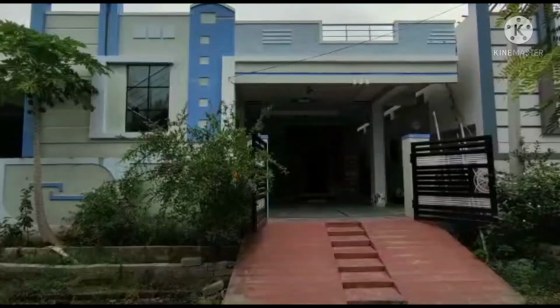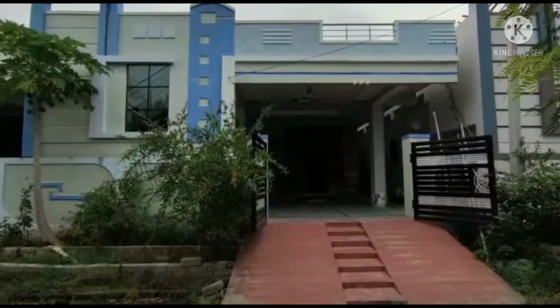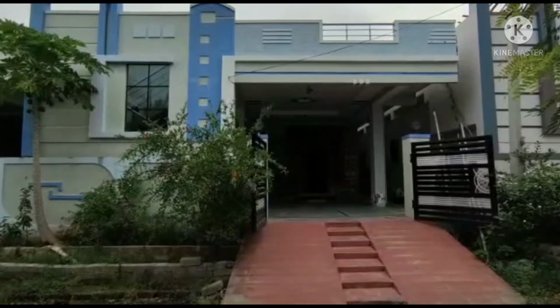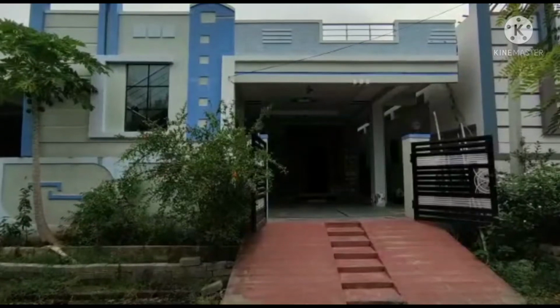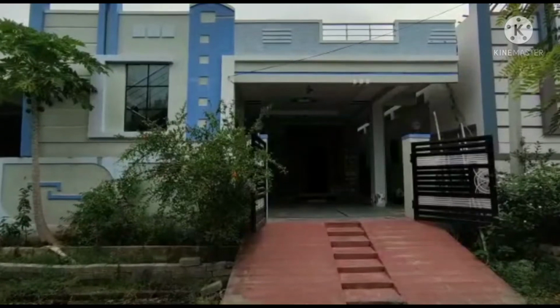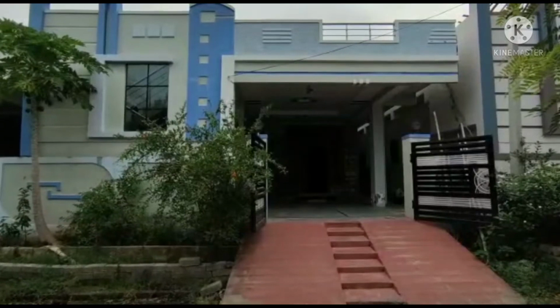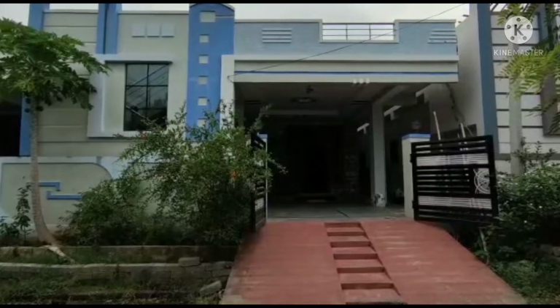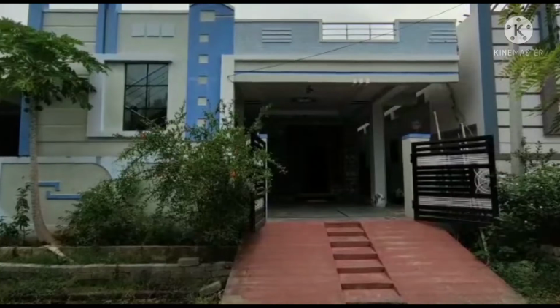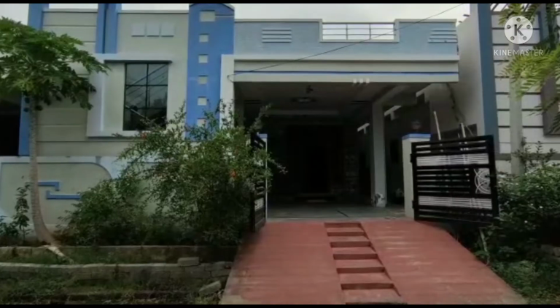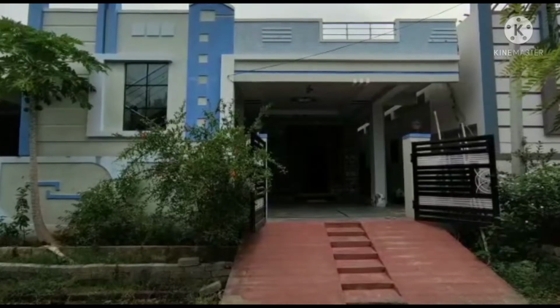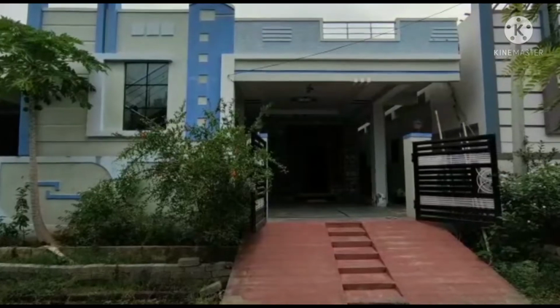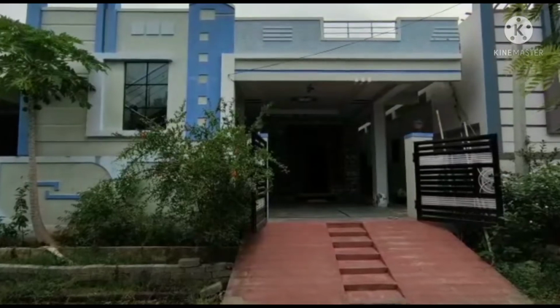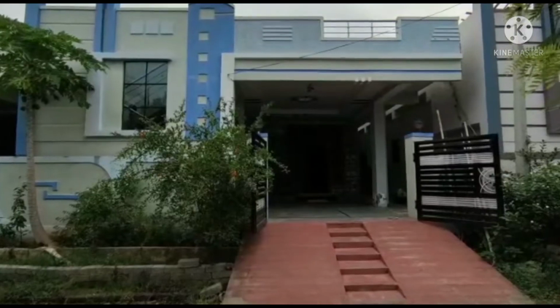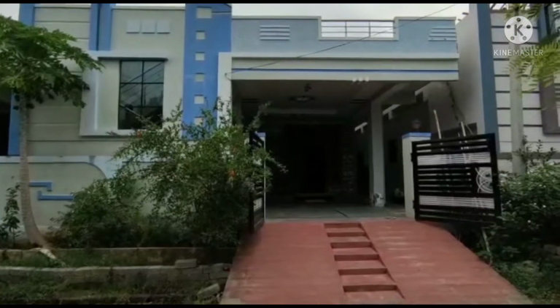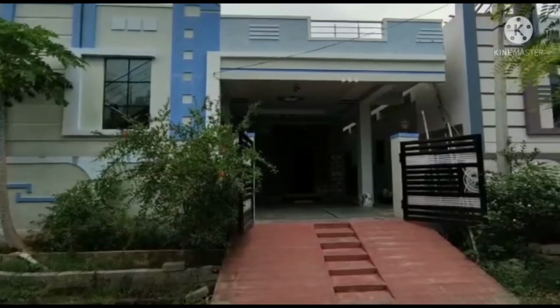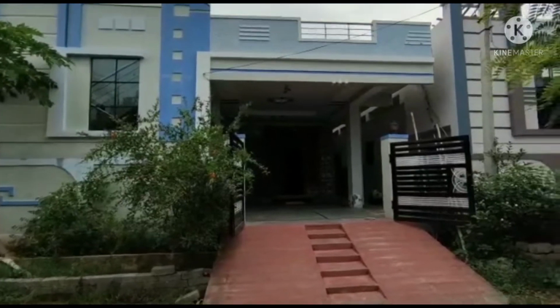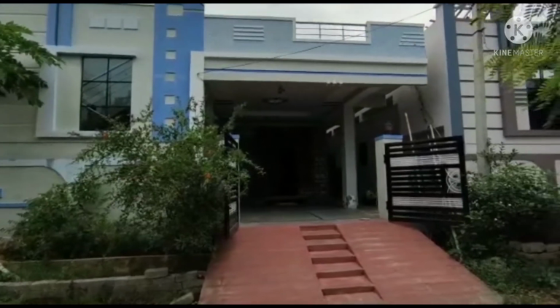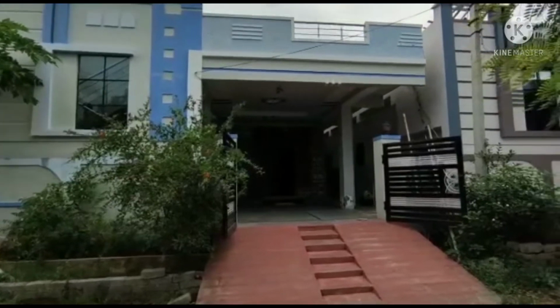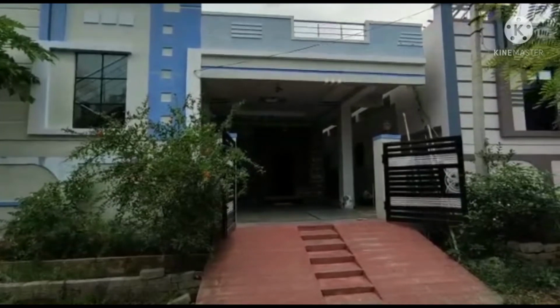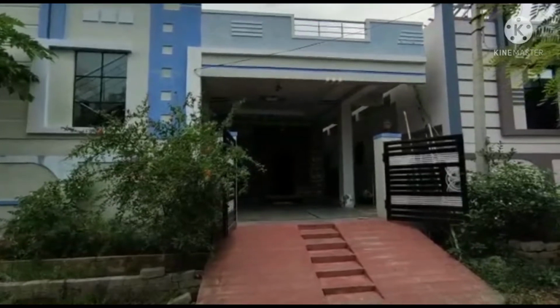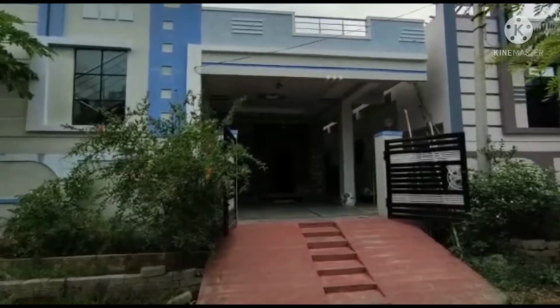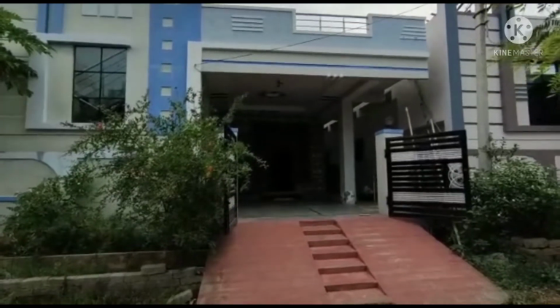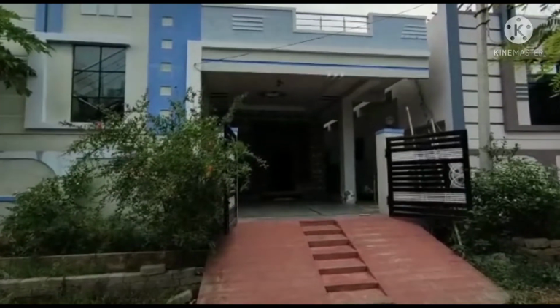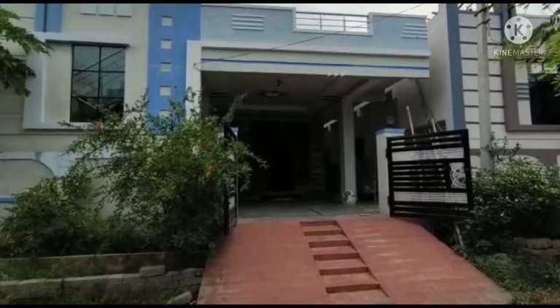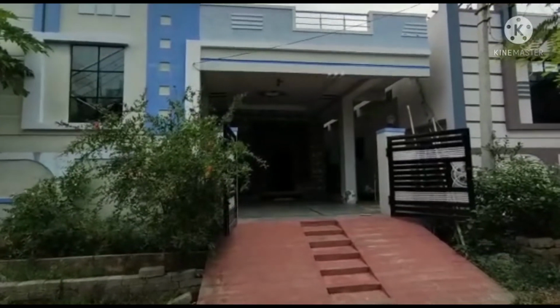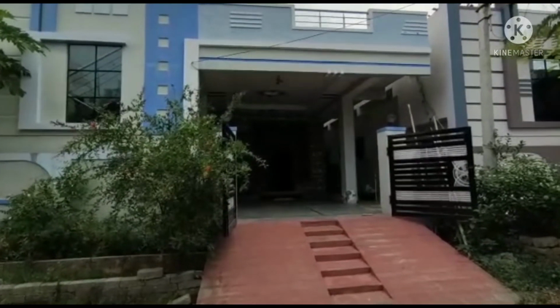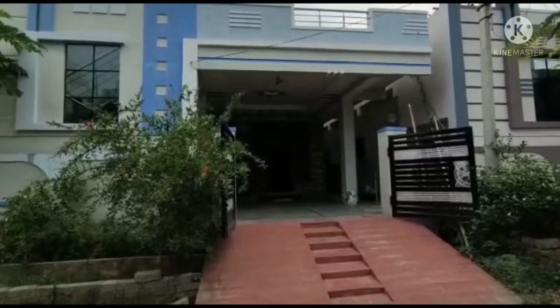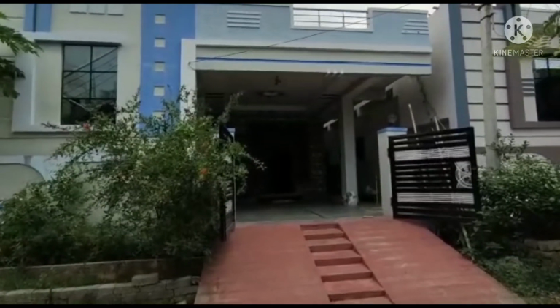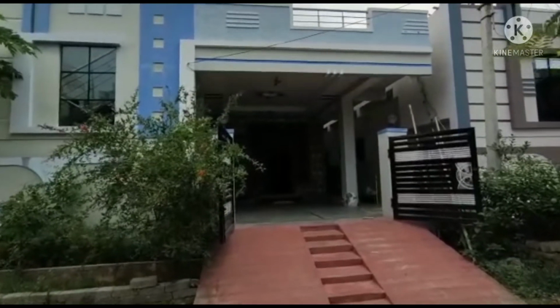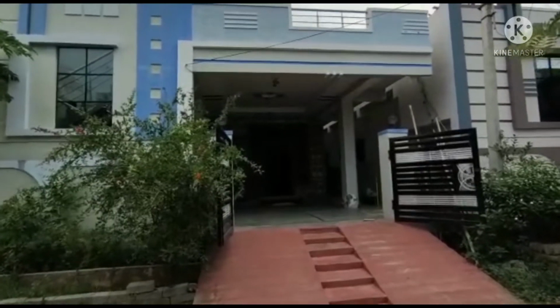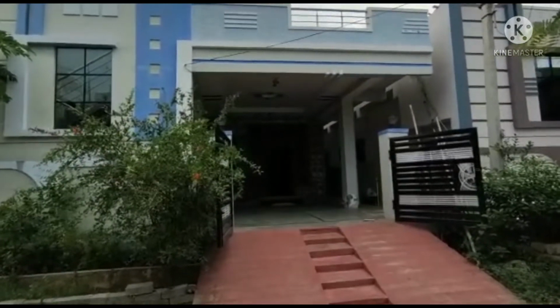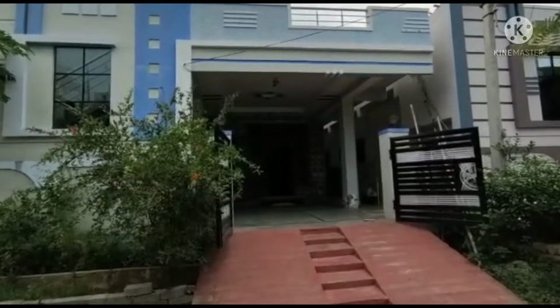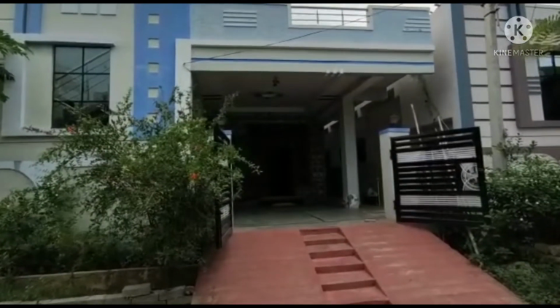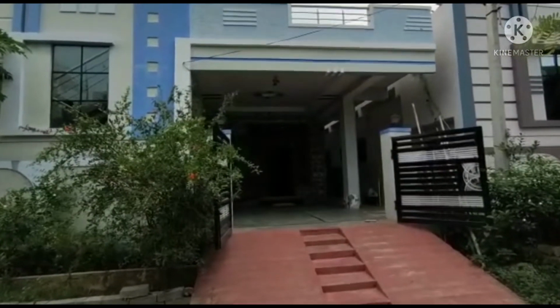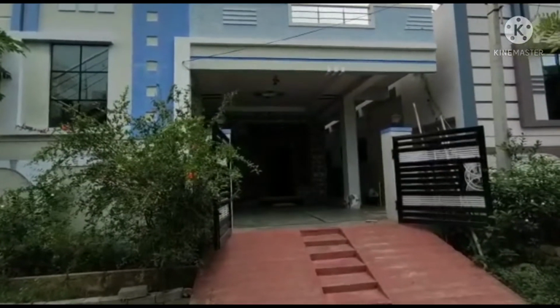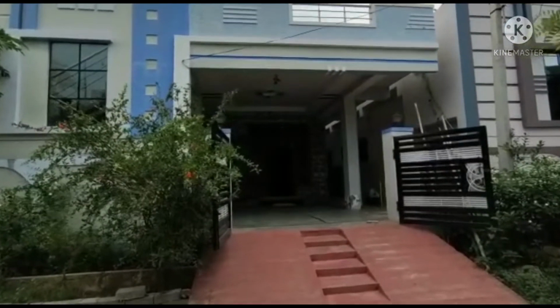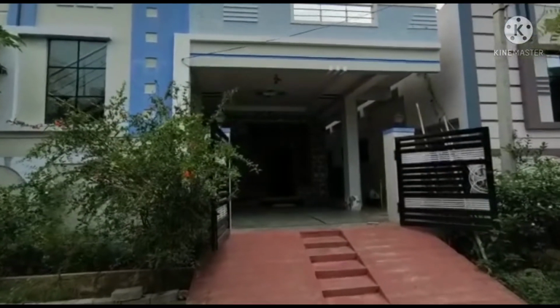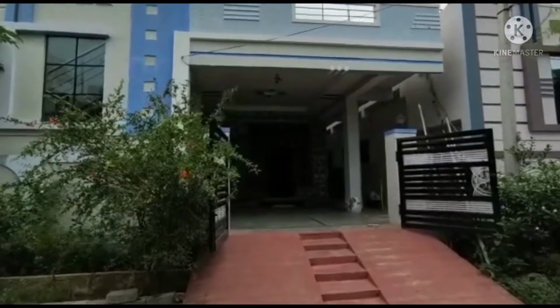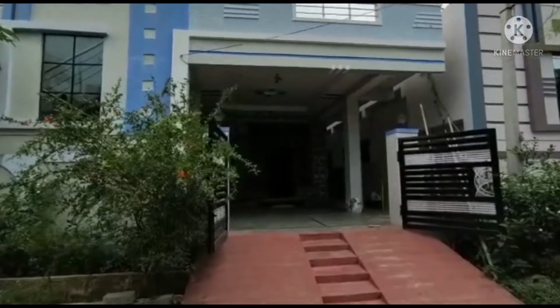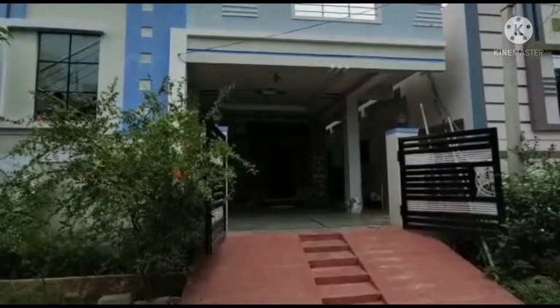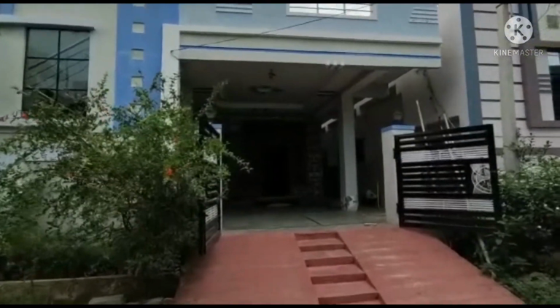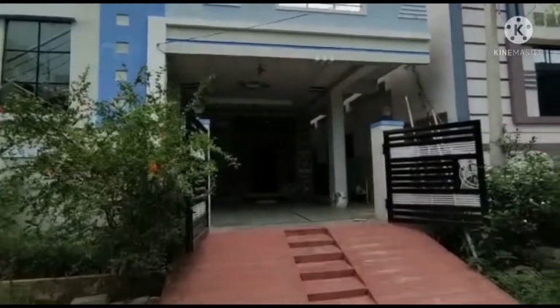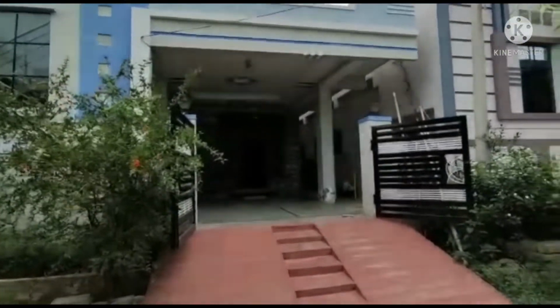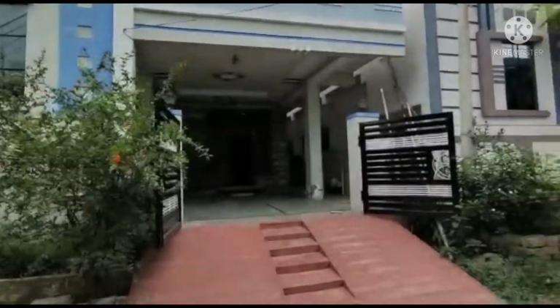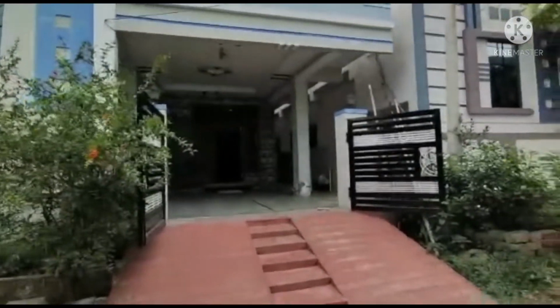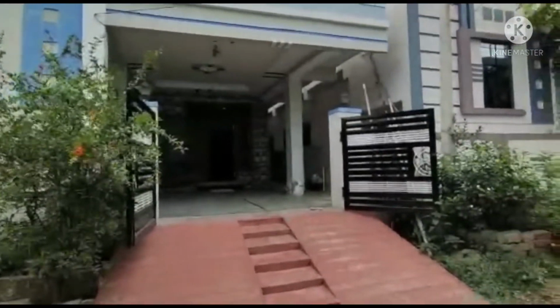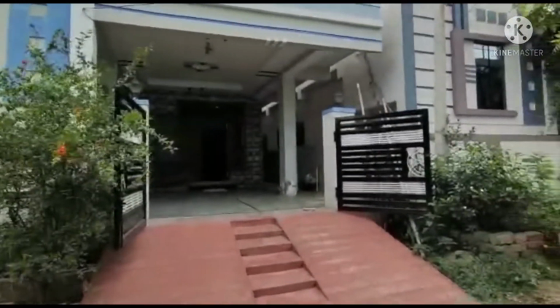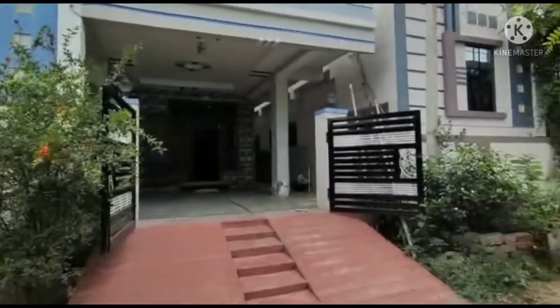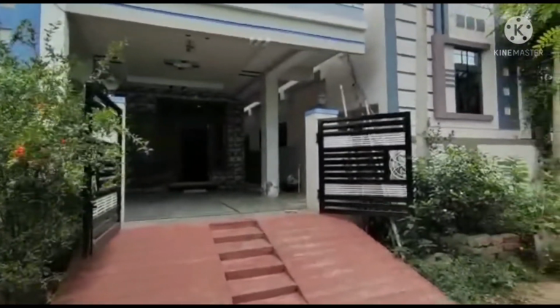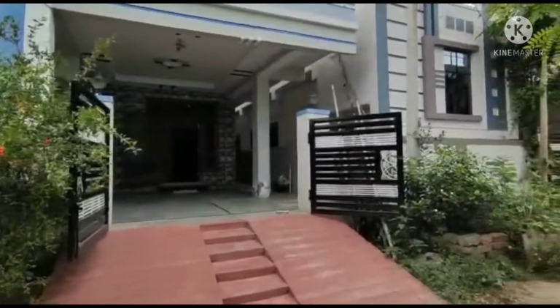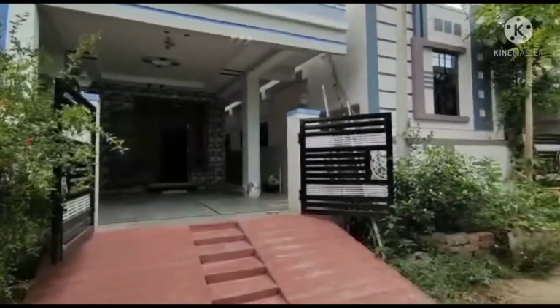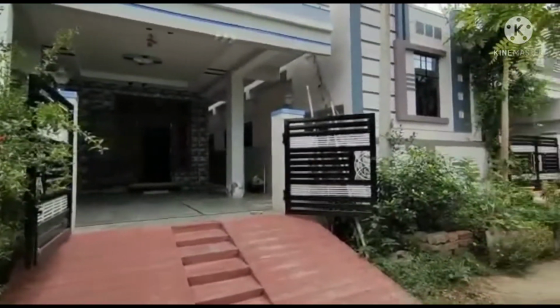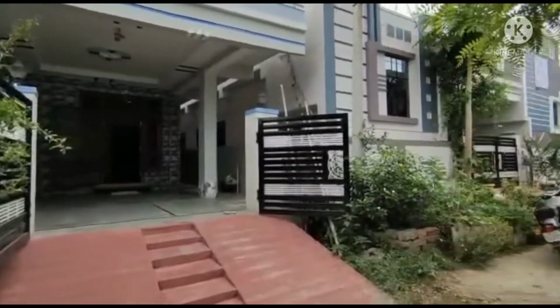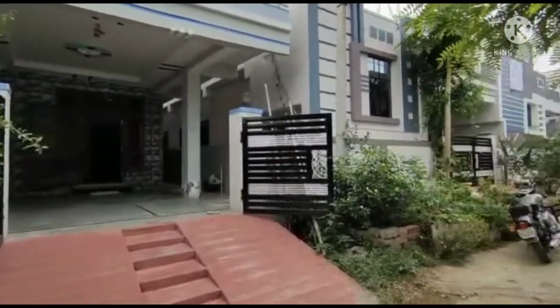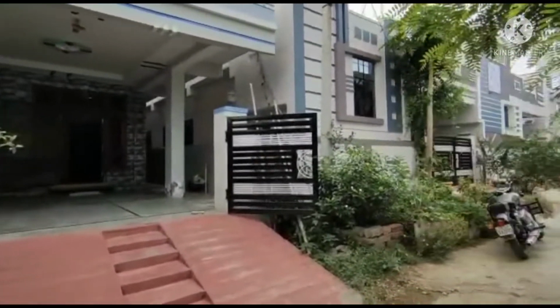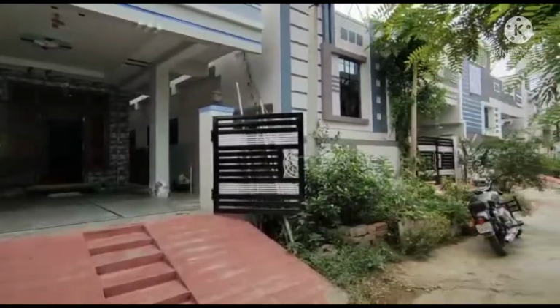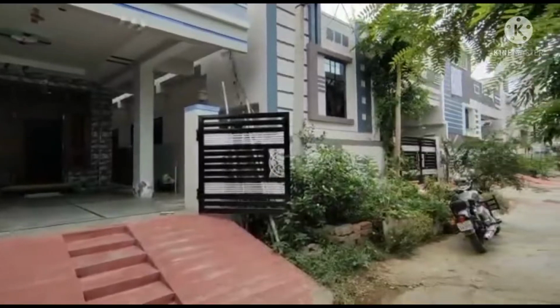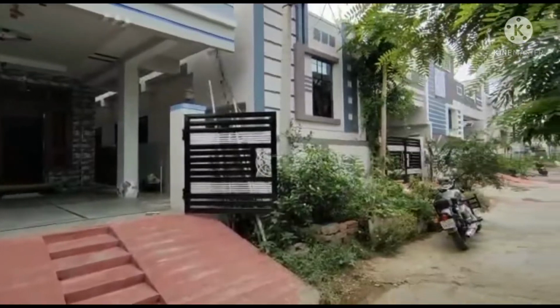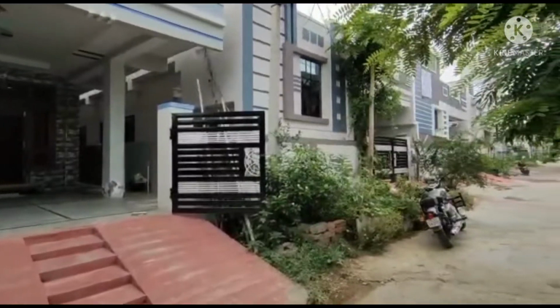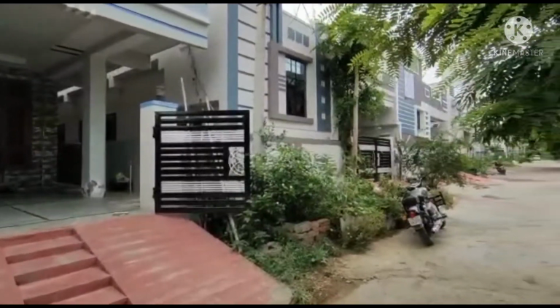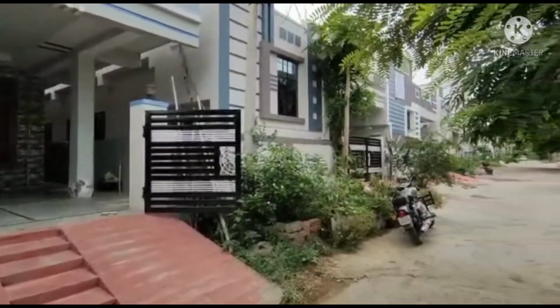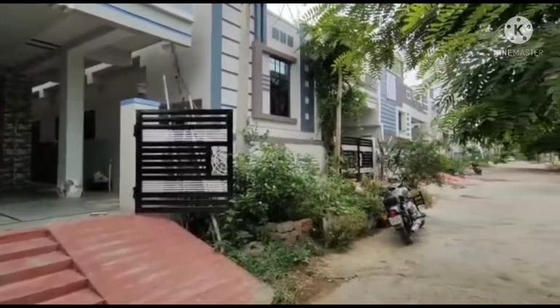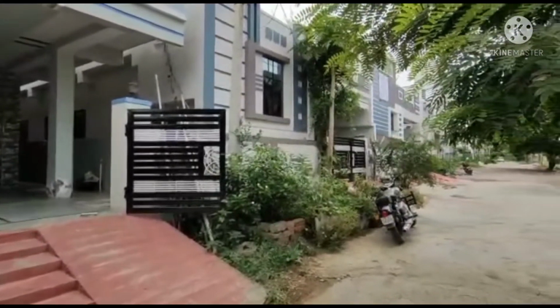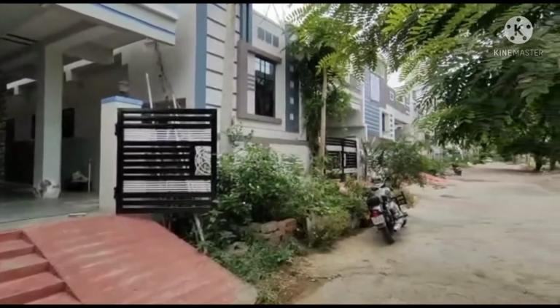Hello everyone, welcome to NALANCE. My name is Mahesh. Today we have a resale property here.